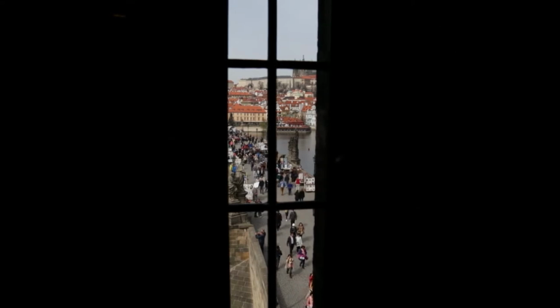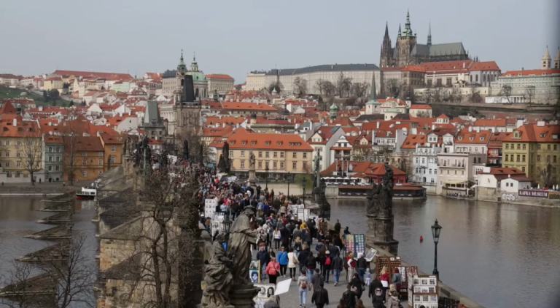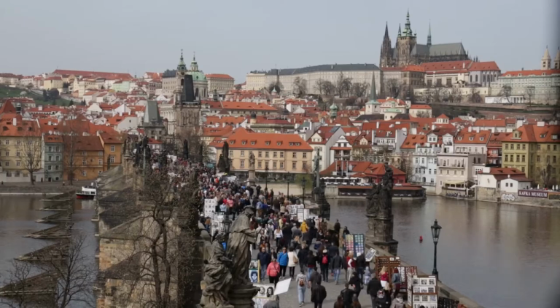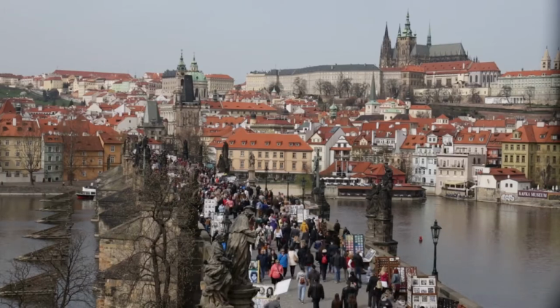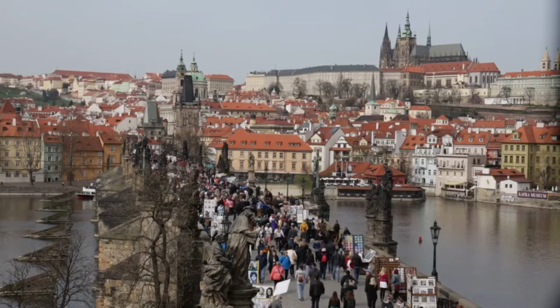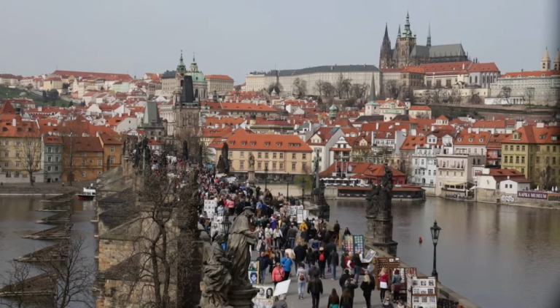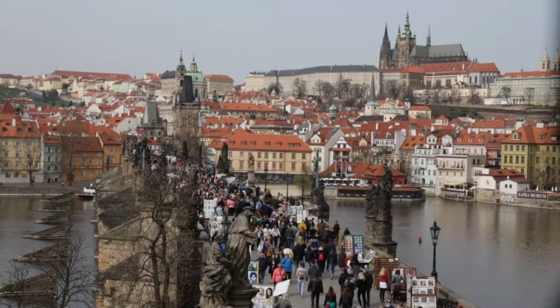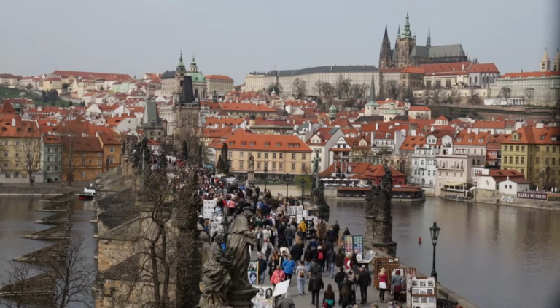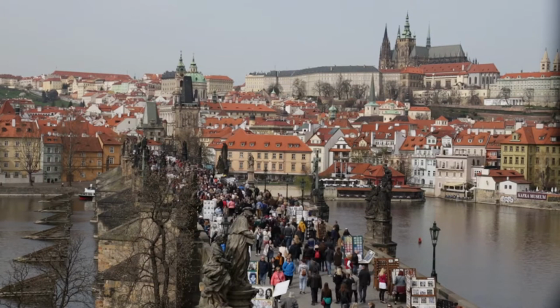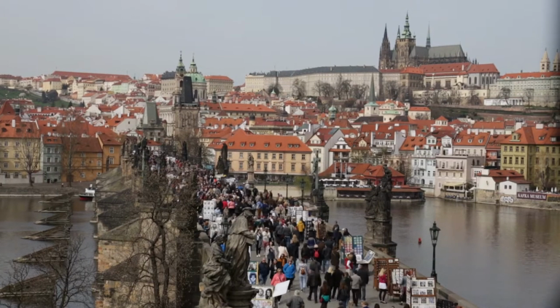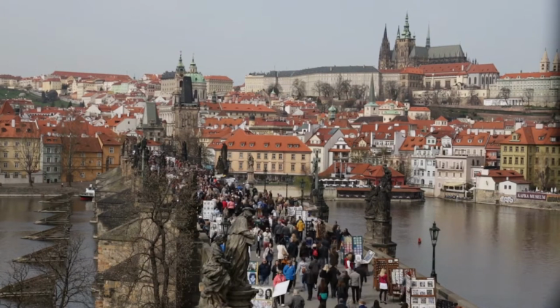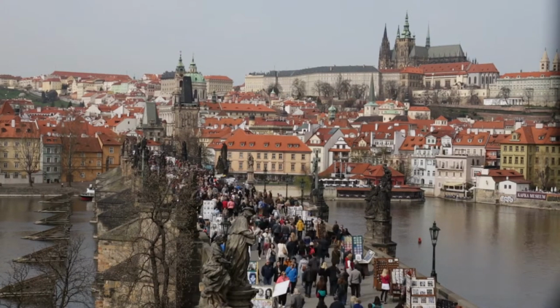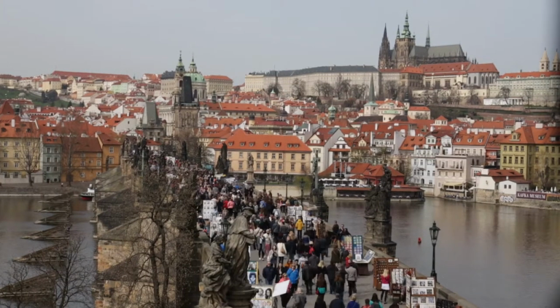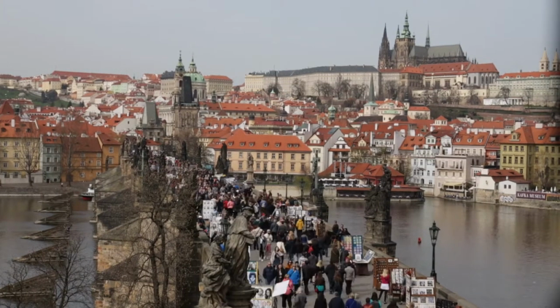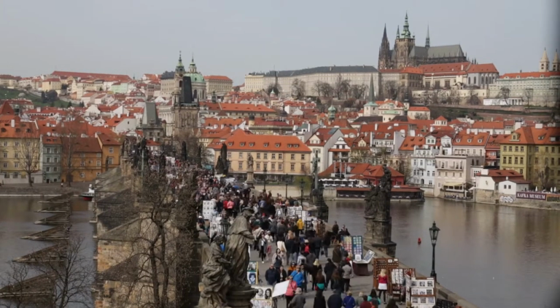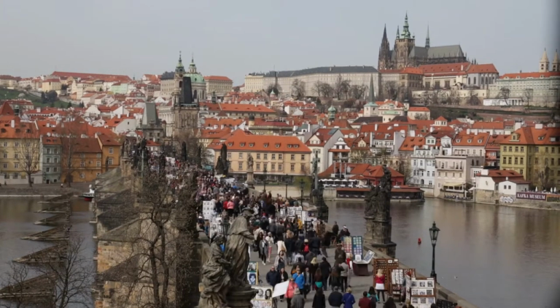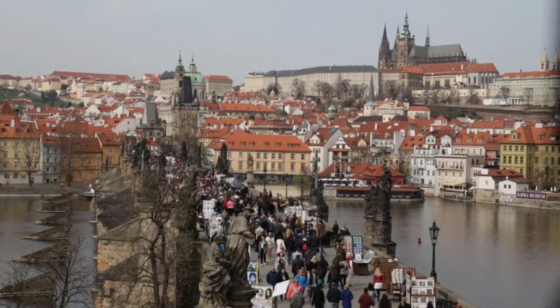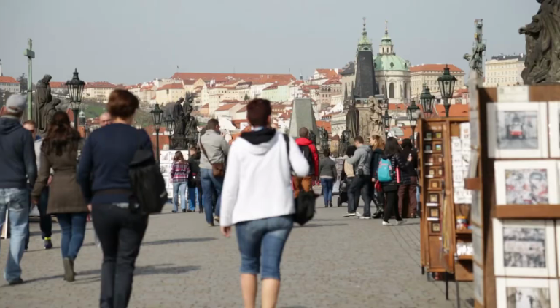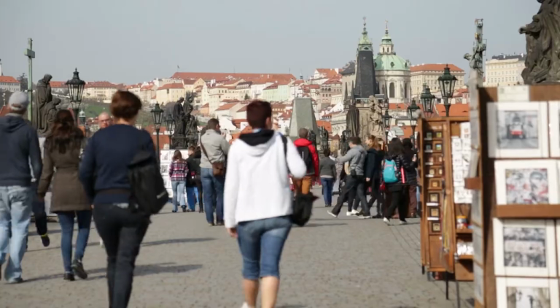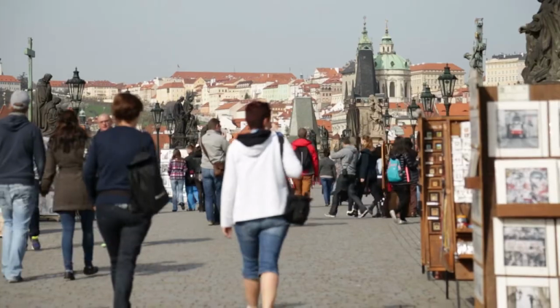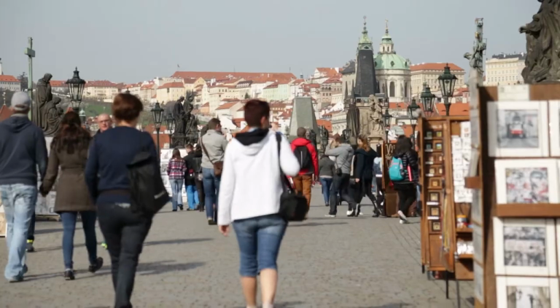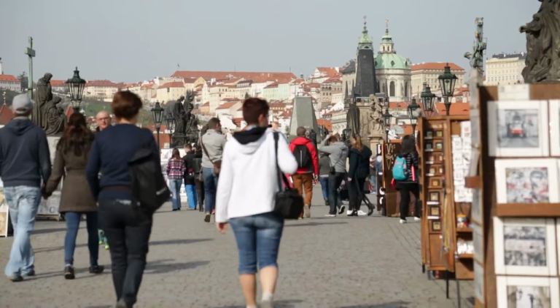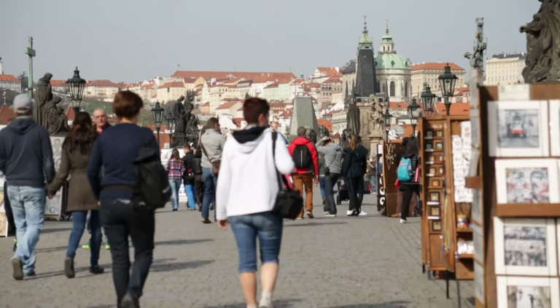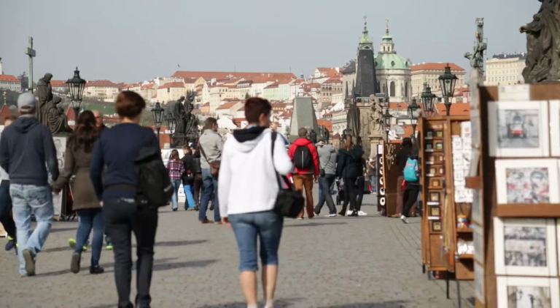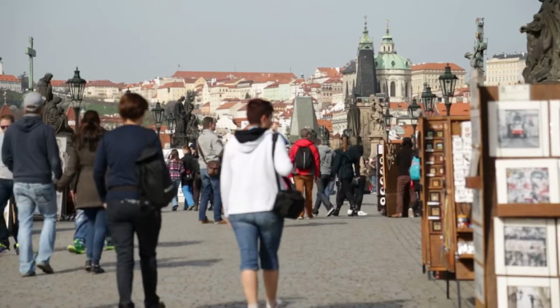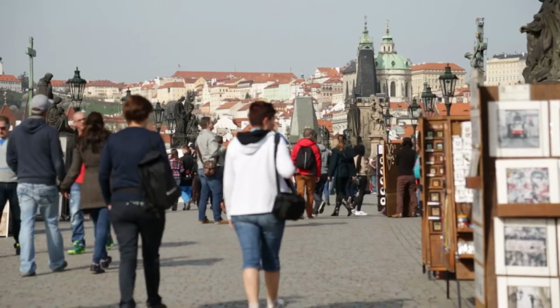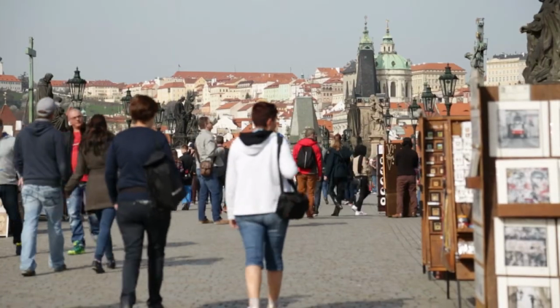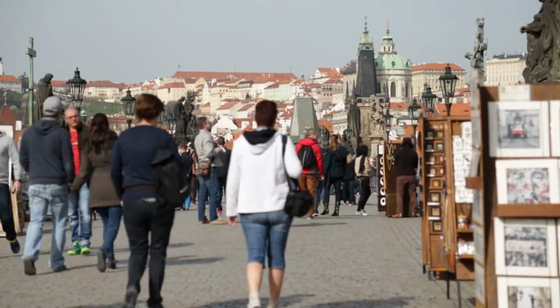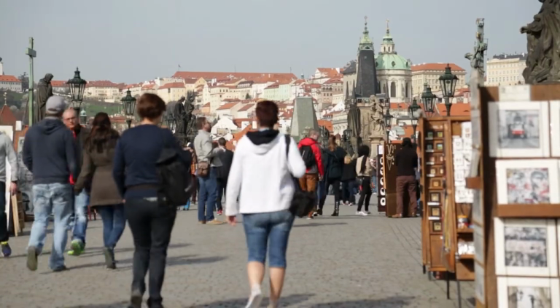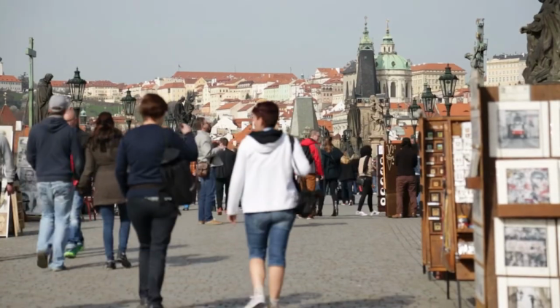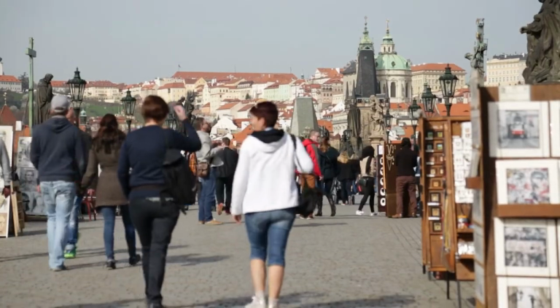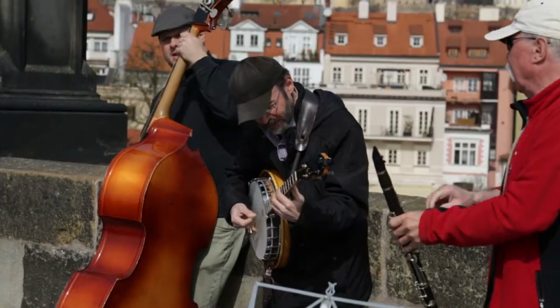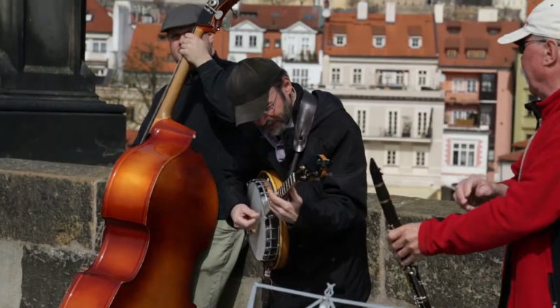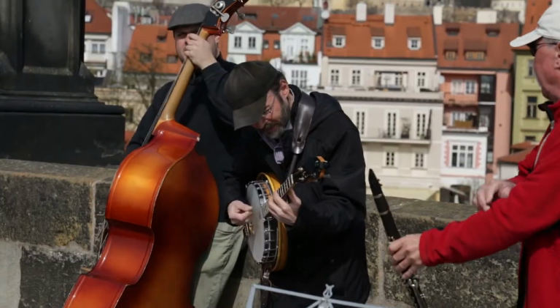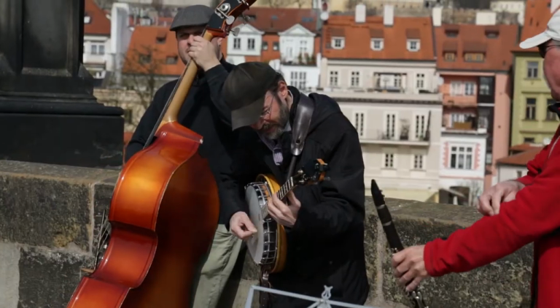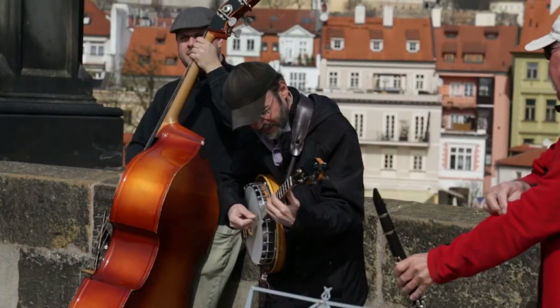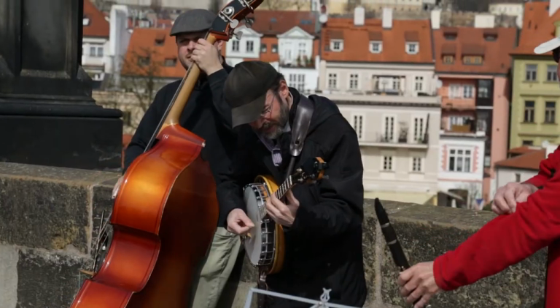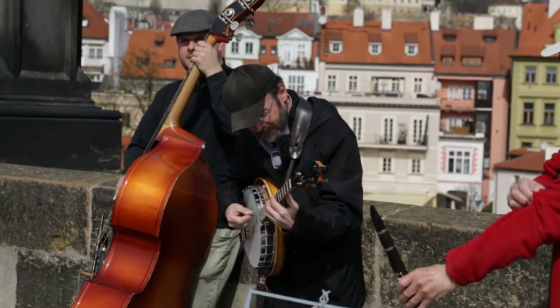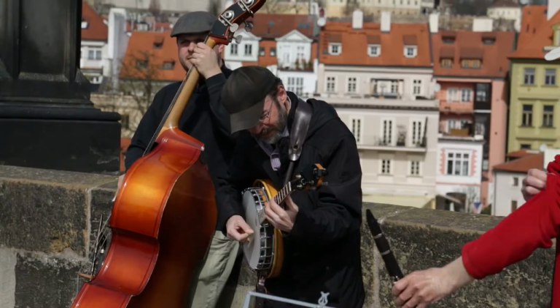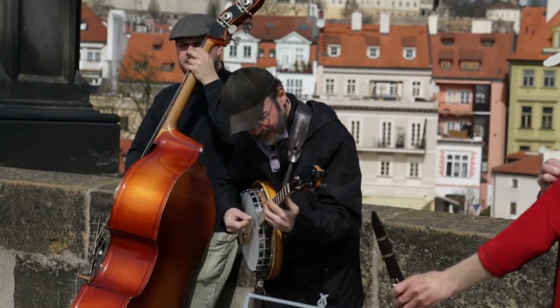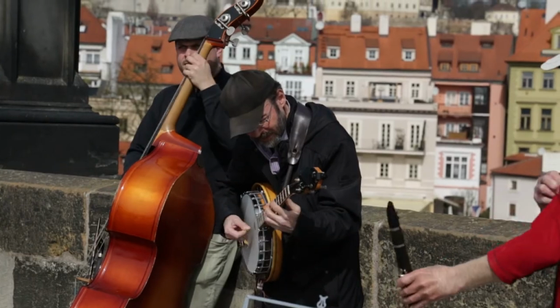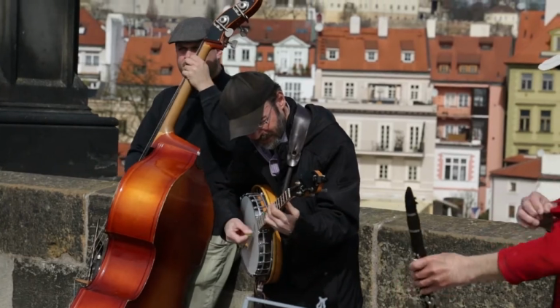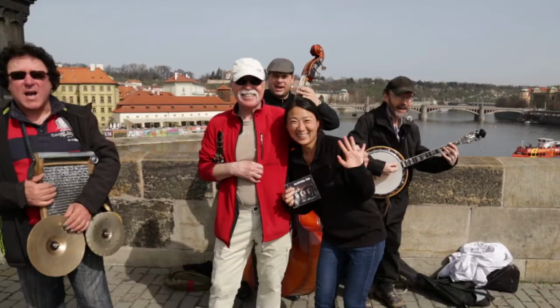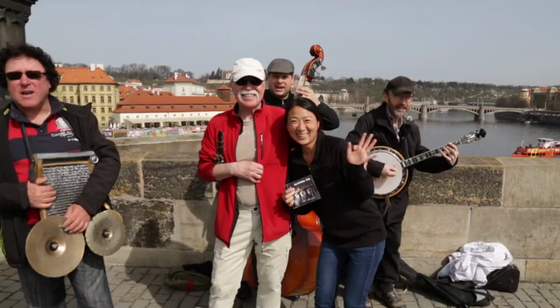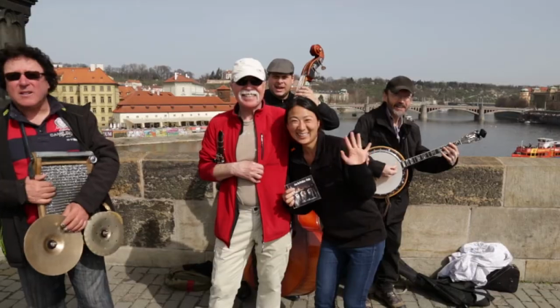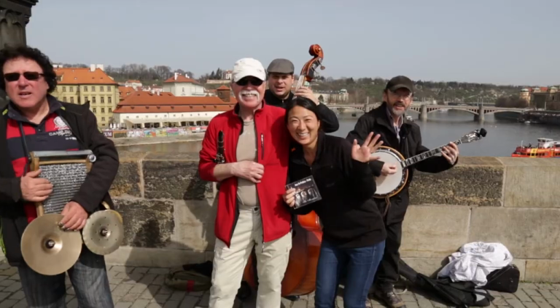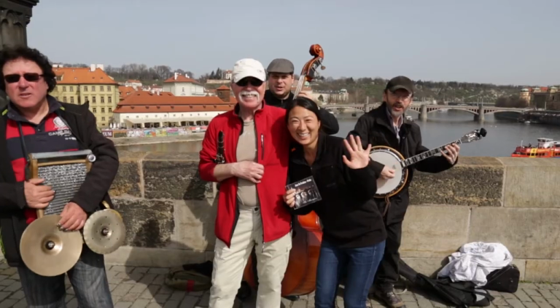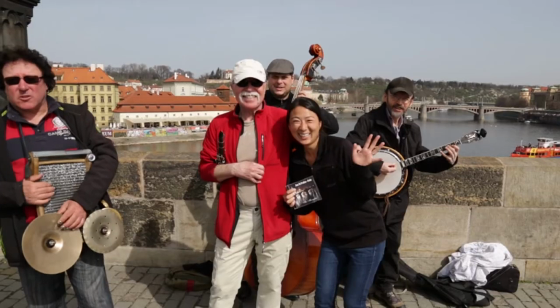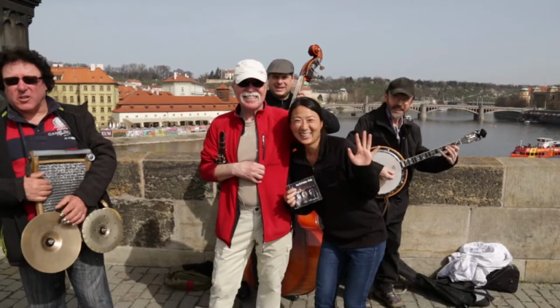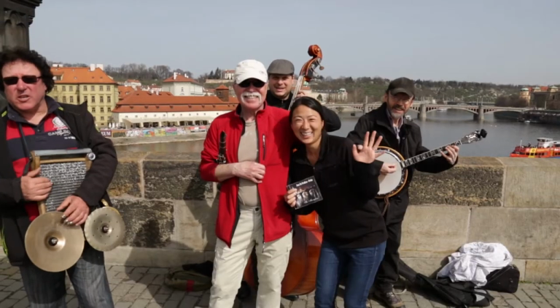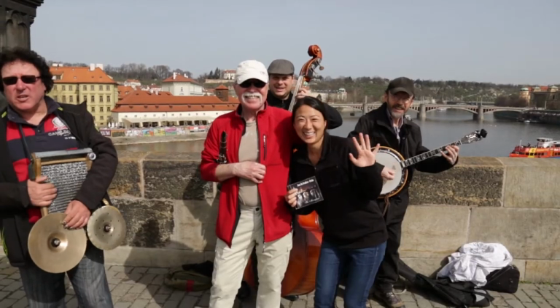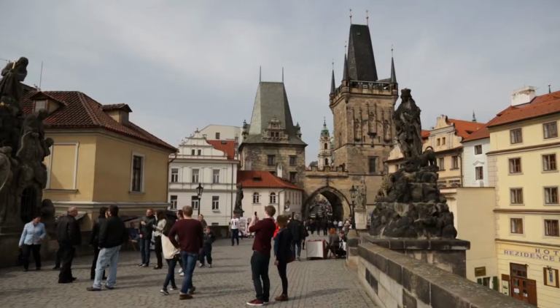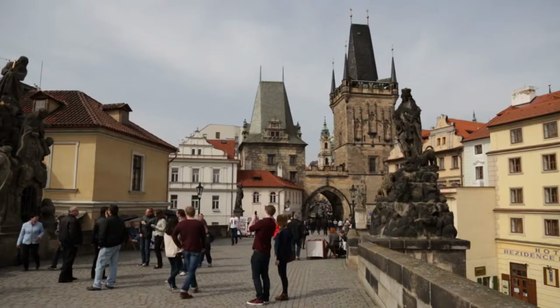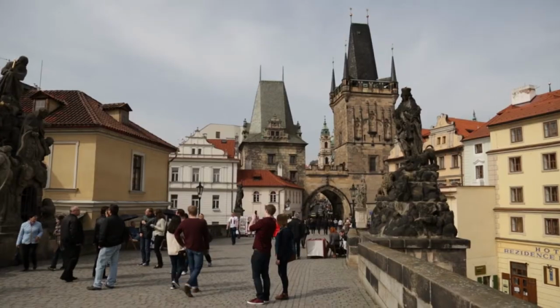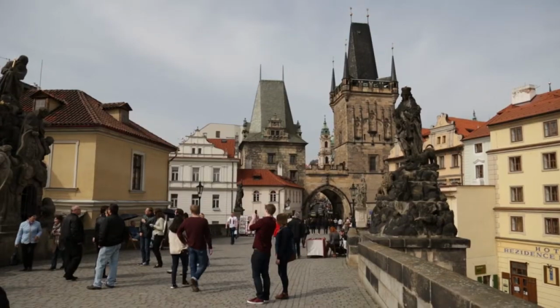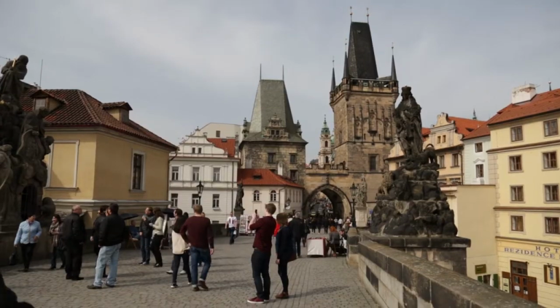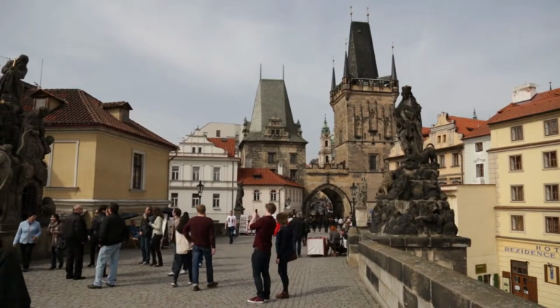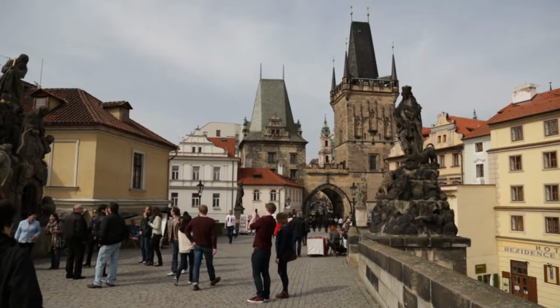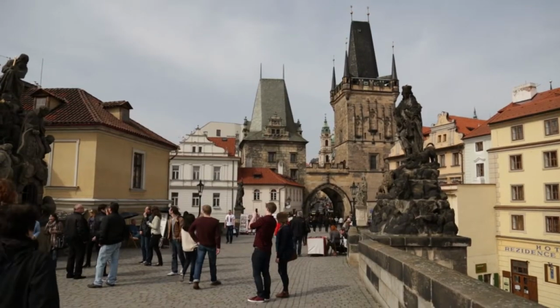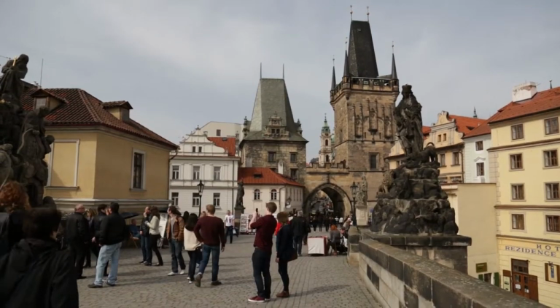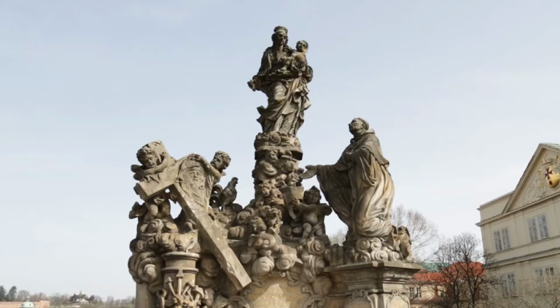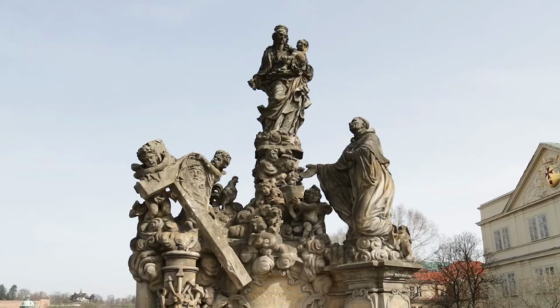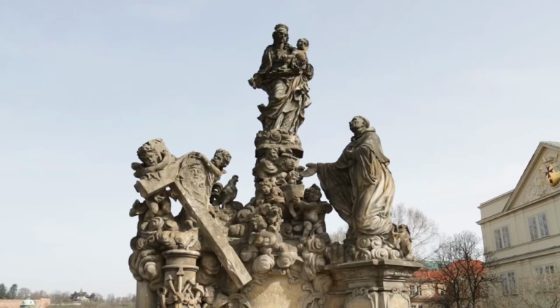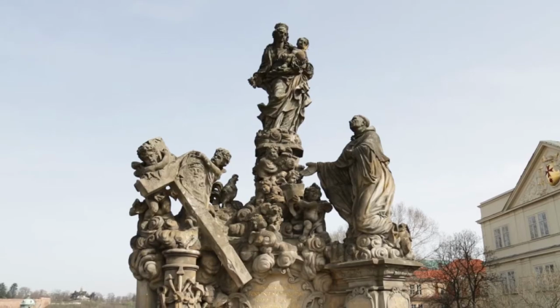Around 6 million people visit the Charles Bridge every year, and it's no wonder, since it's an iconic and beautiful structure rich in history.